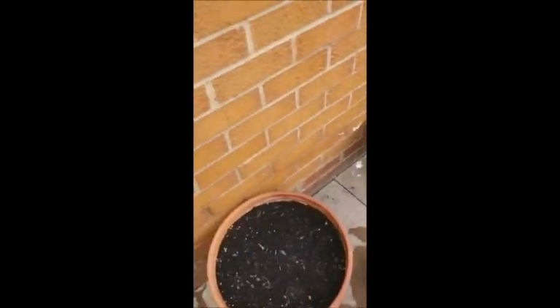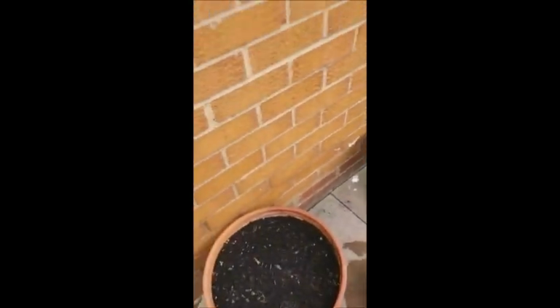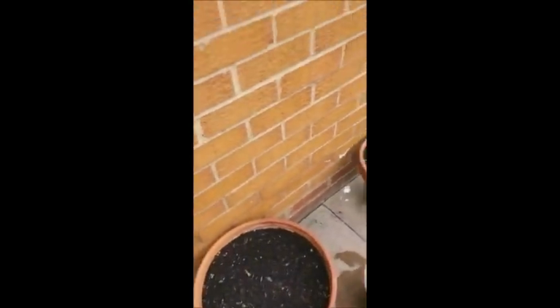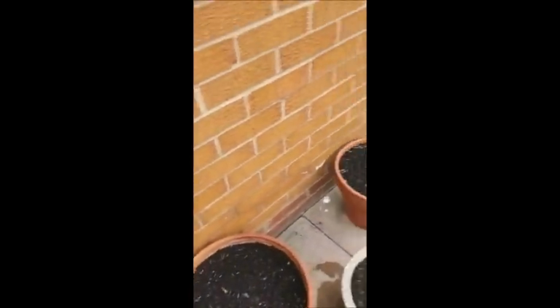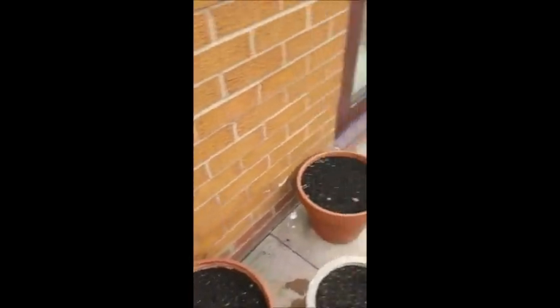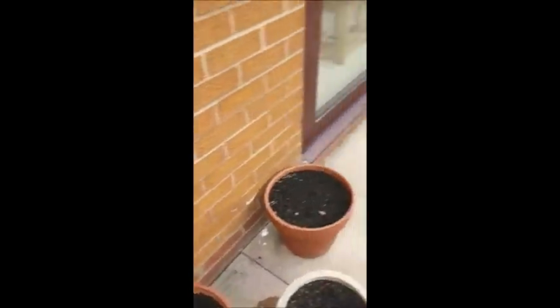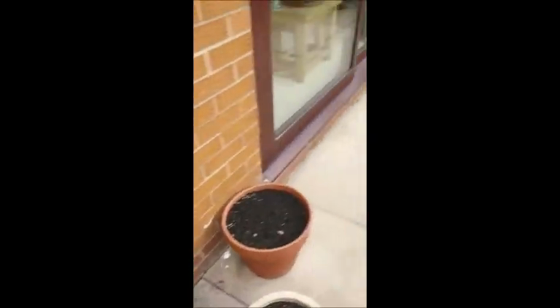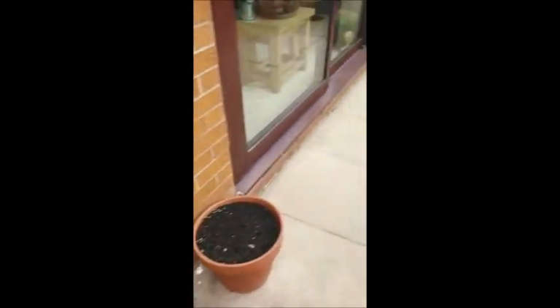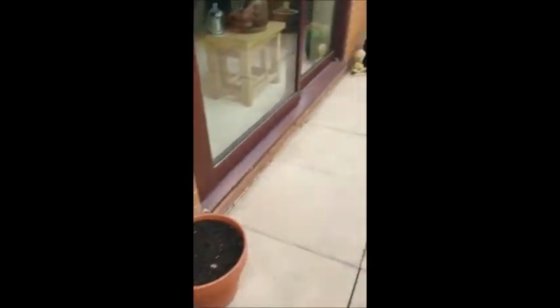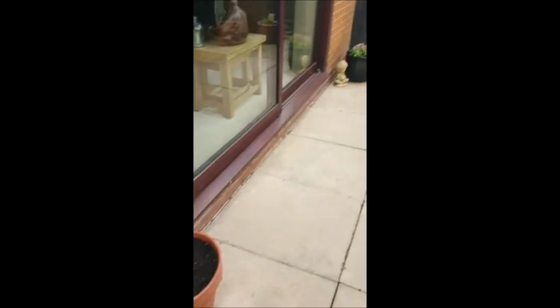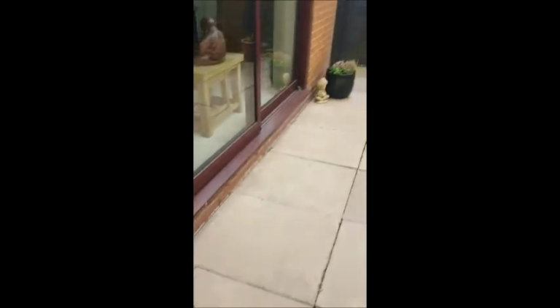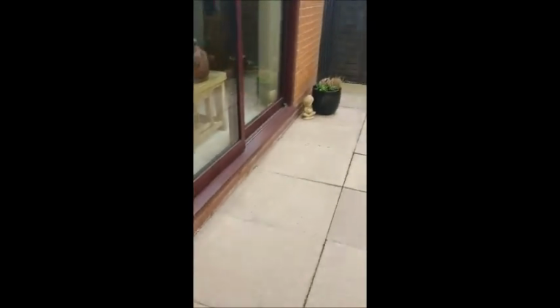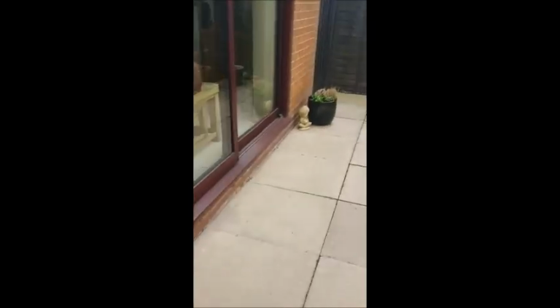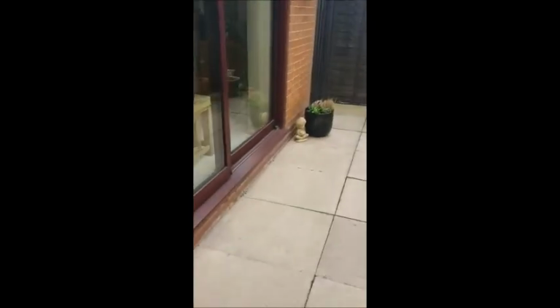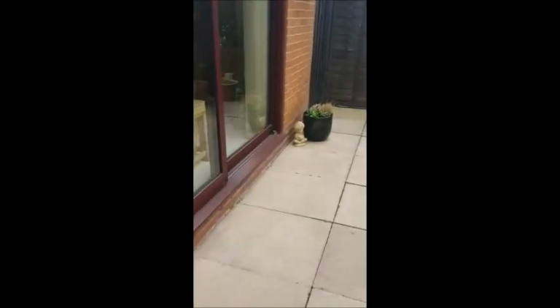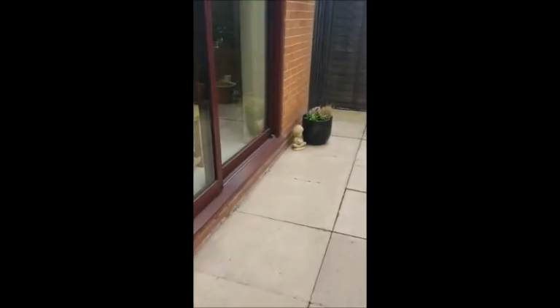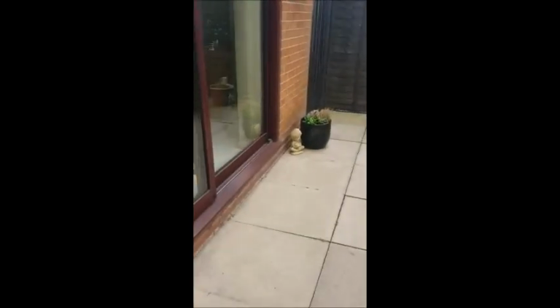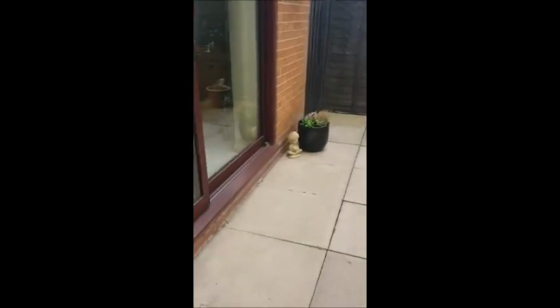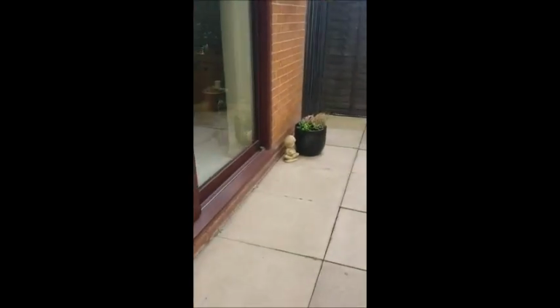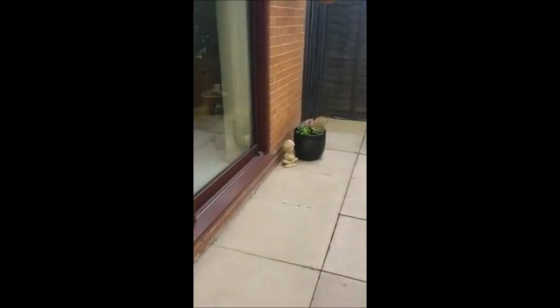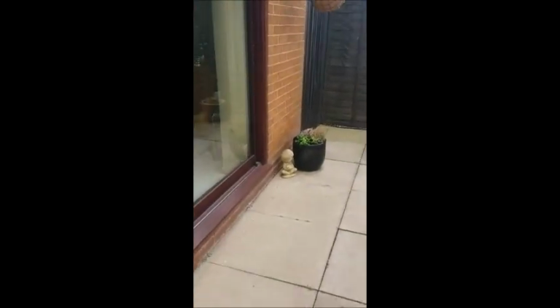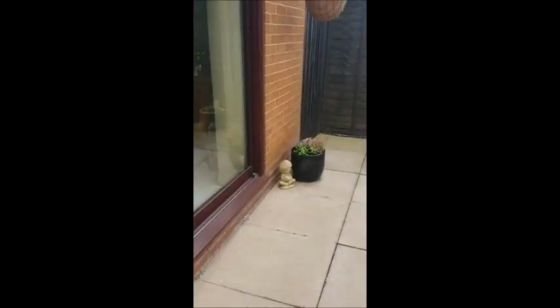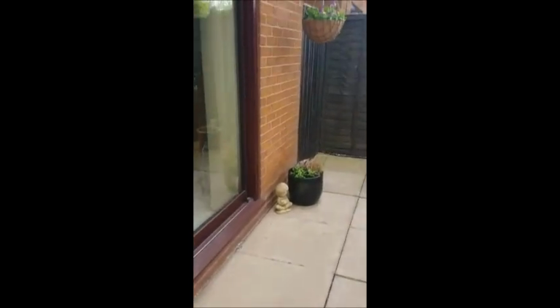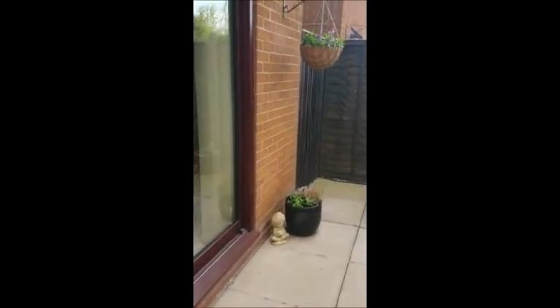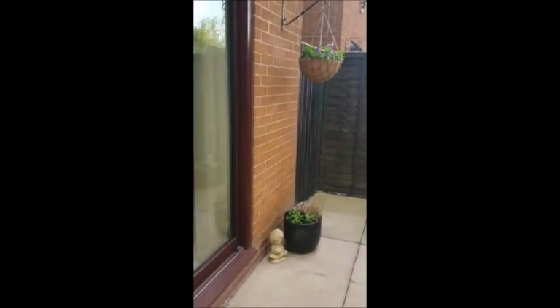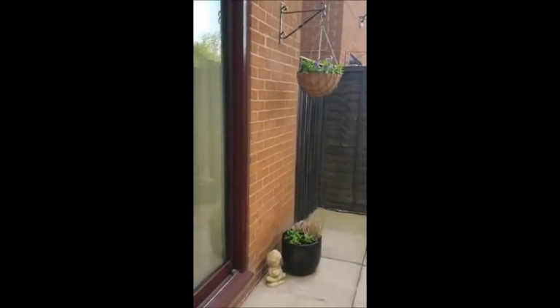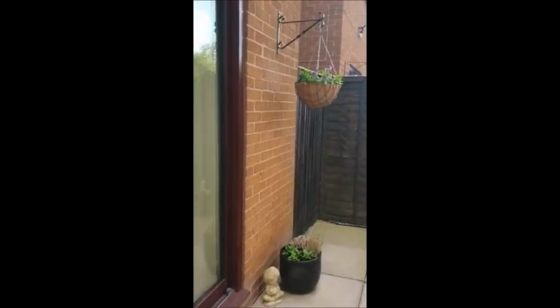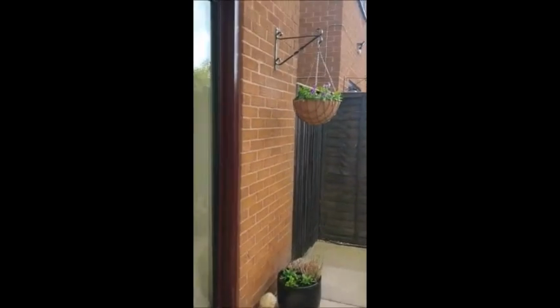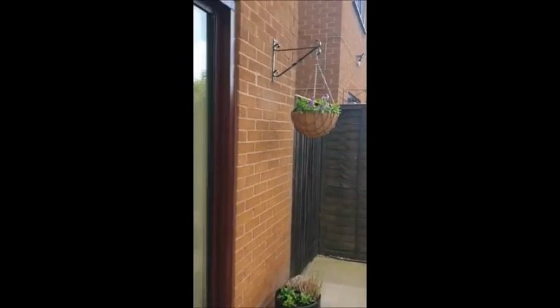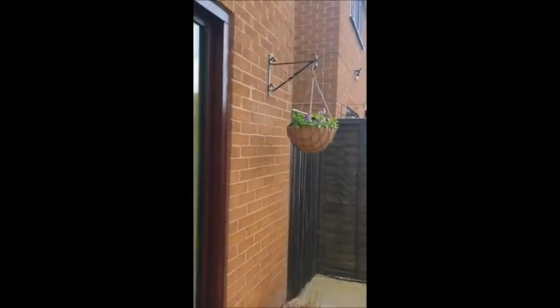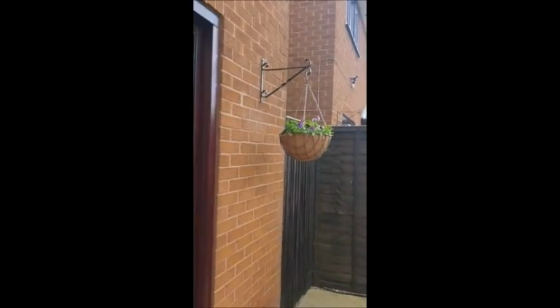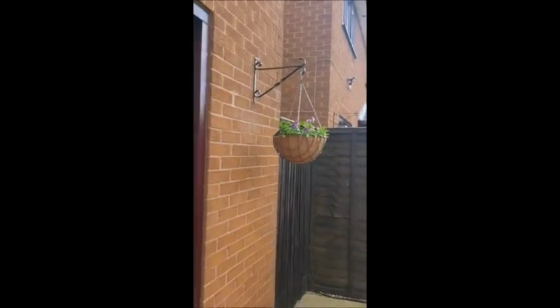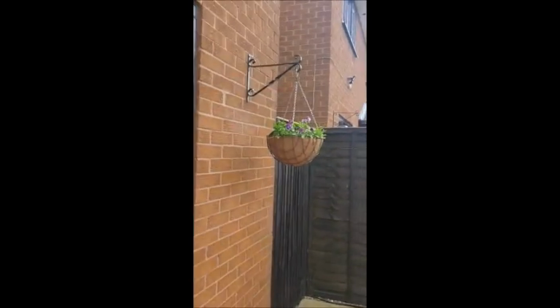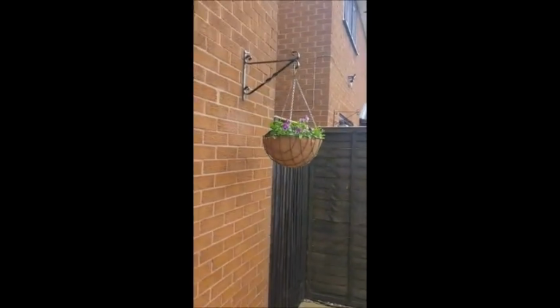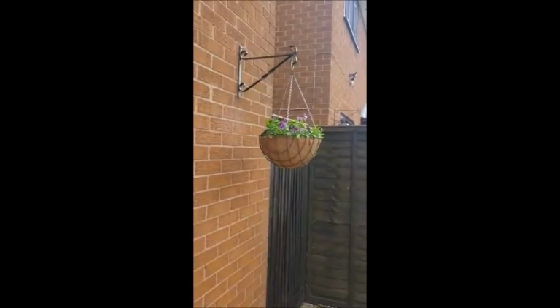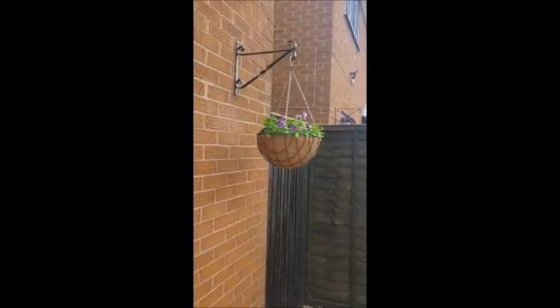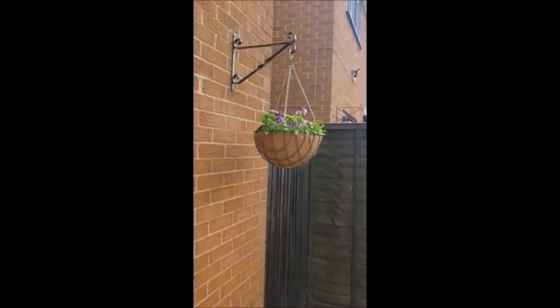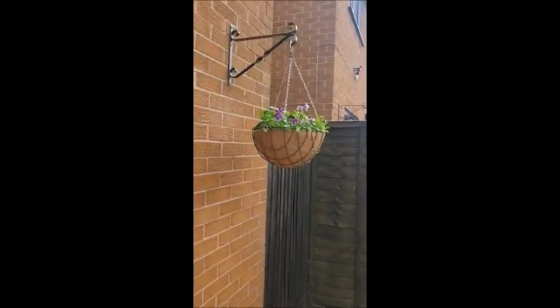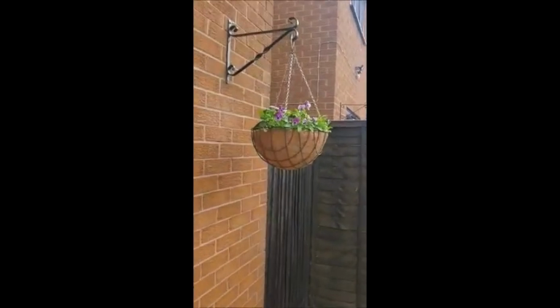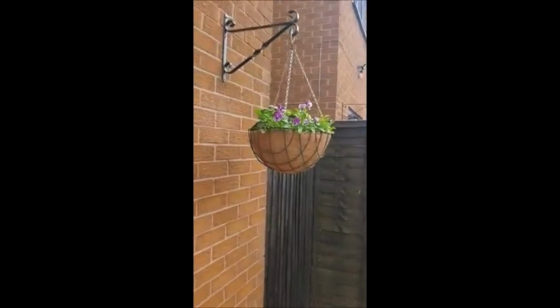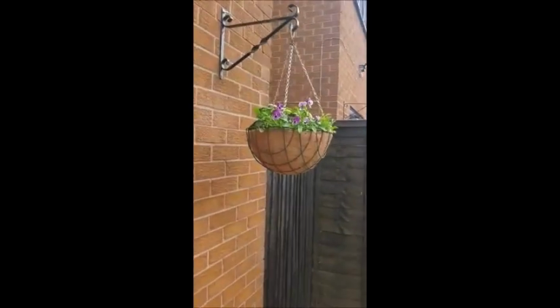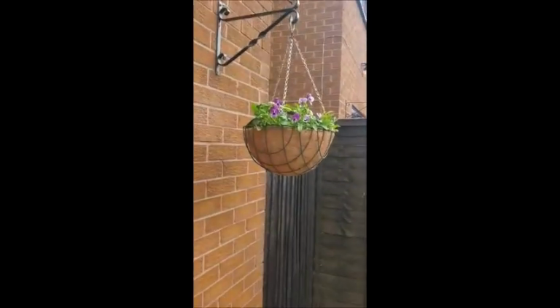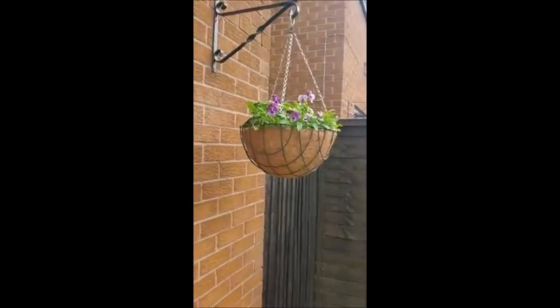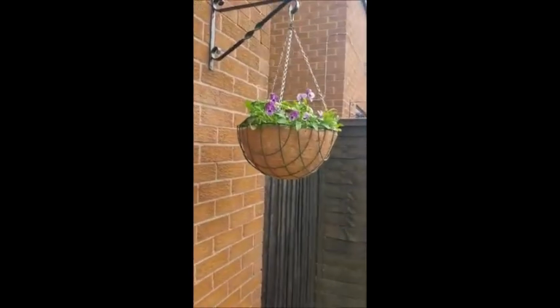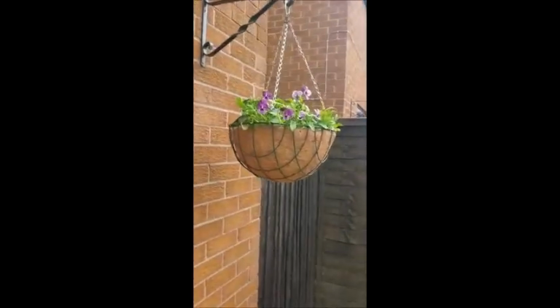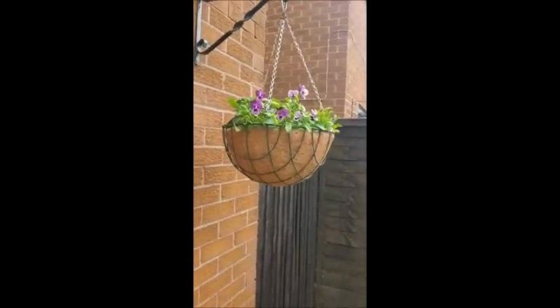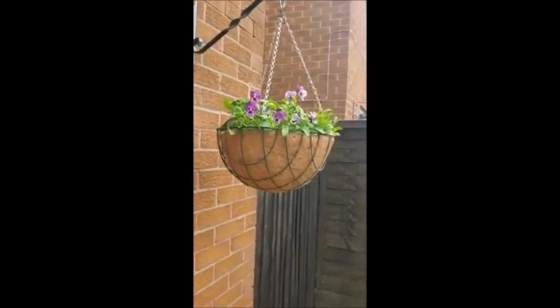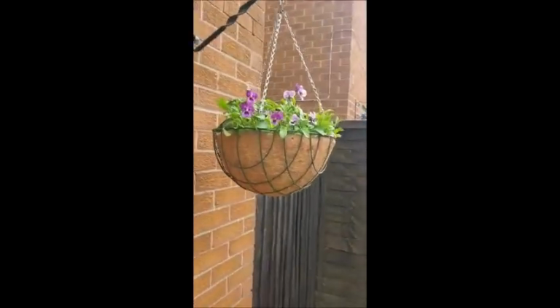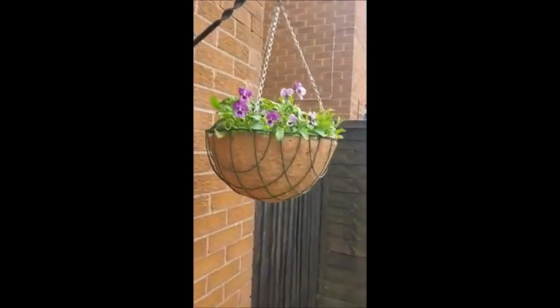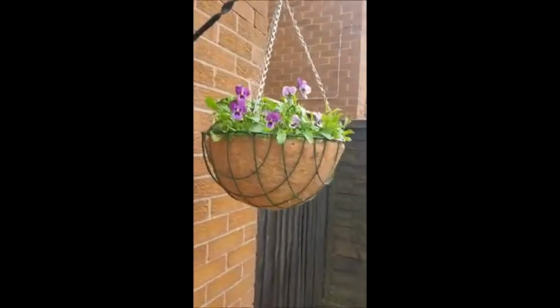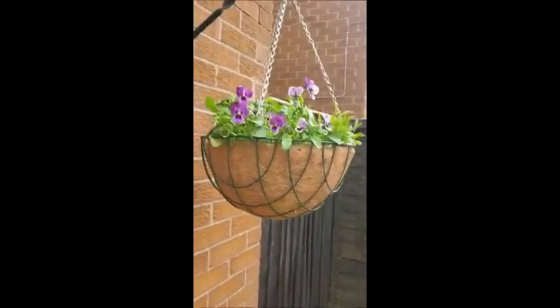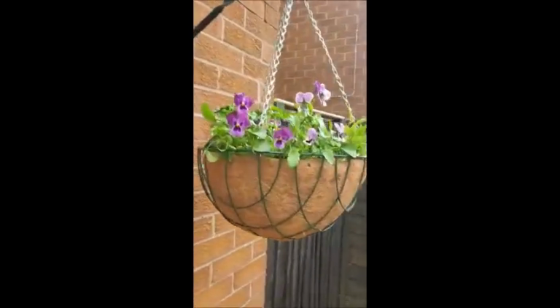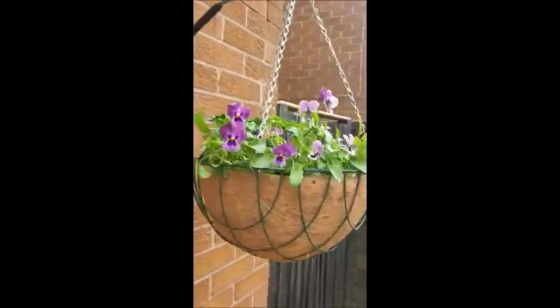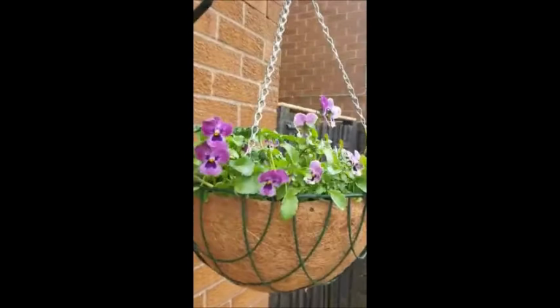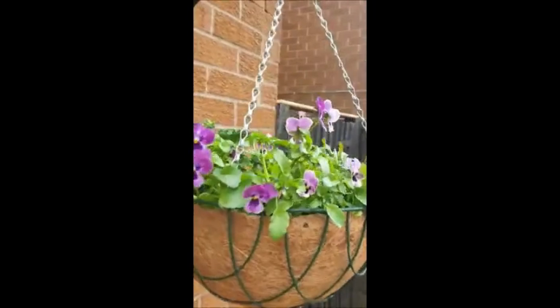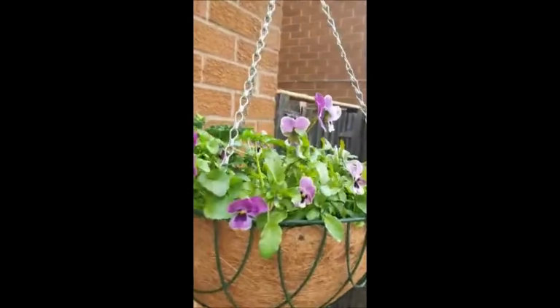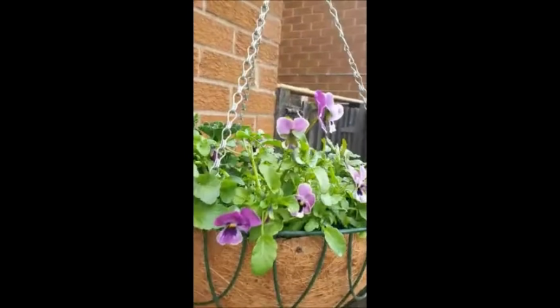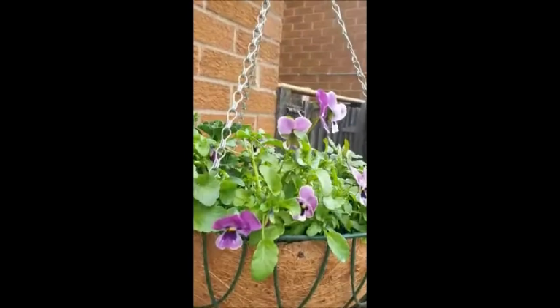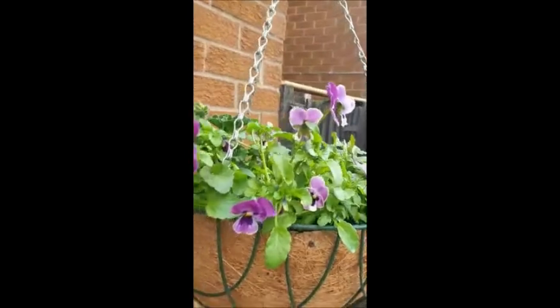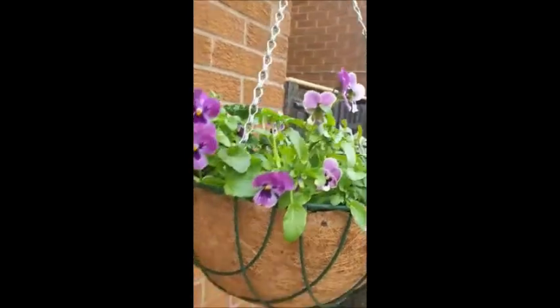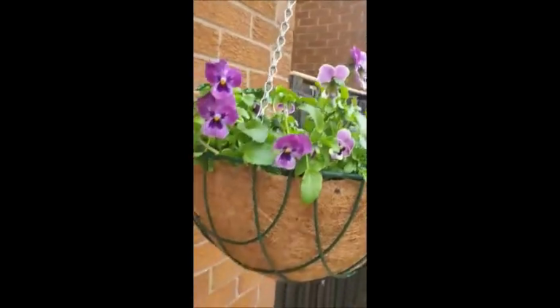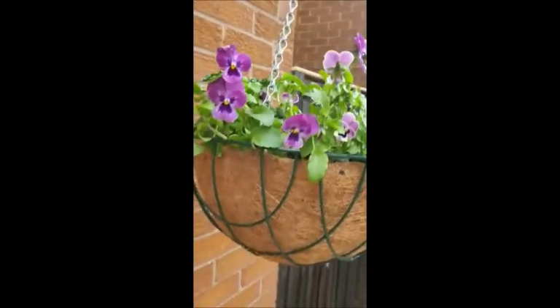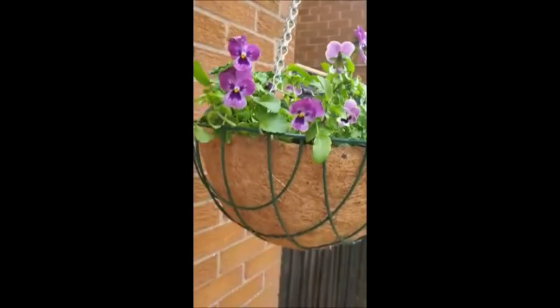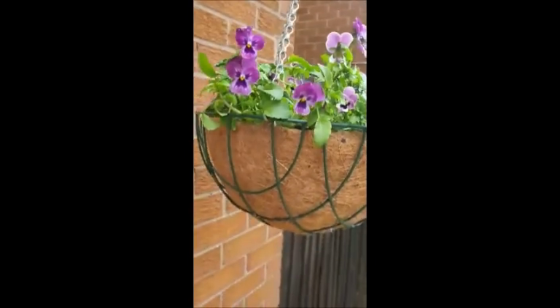Nothing in those pots yet. I've done my hanging baskets — tiny yet though.